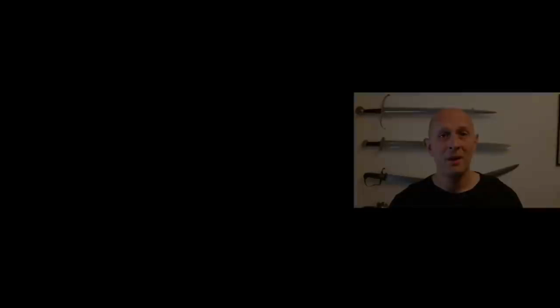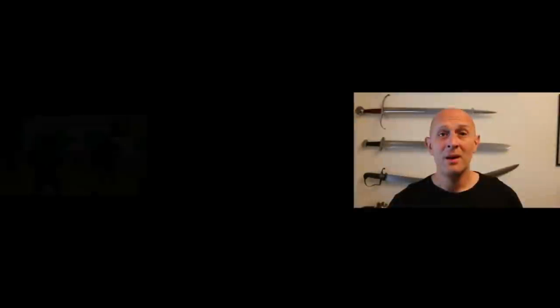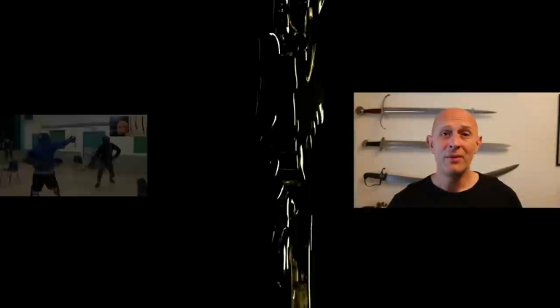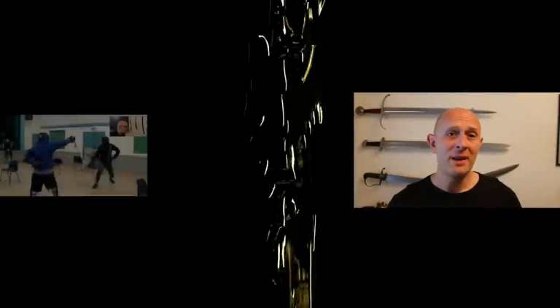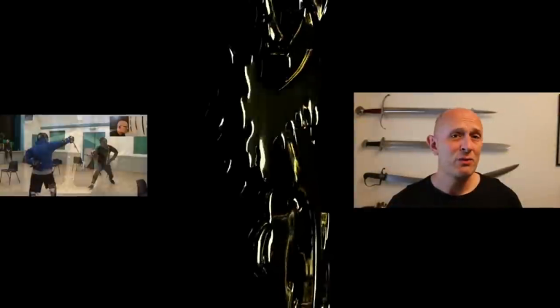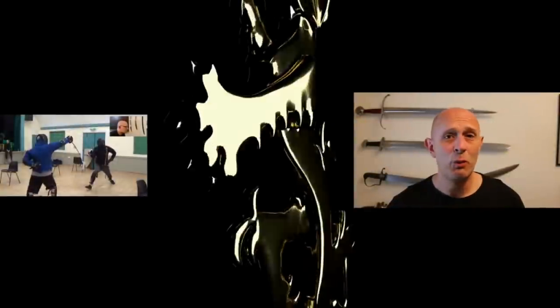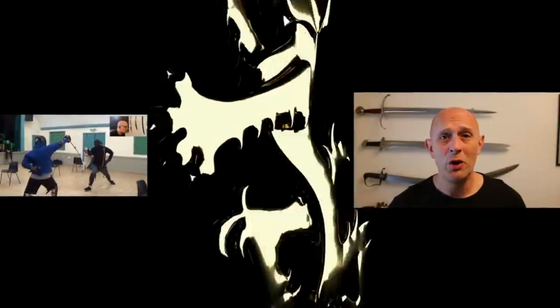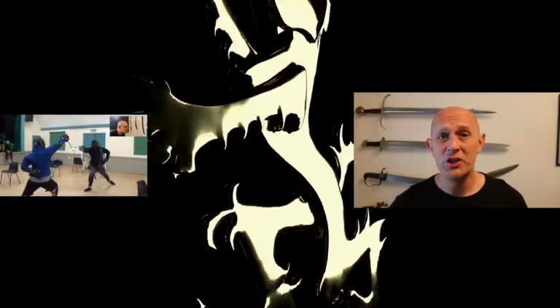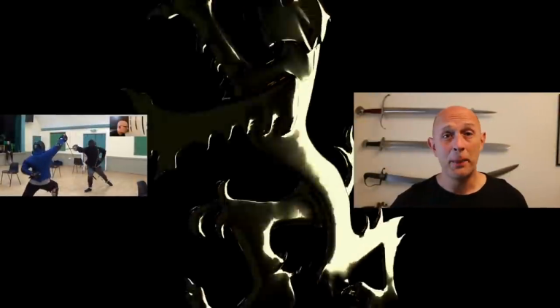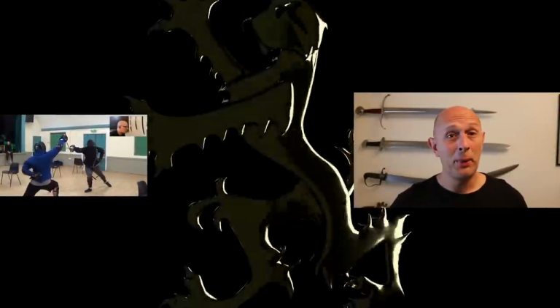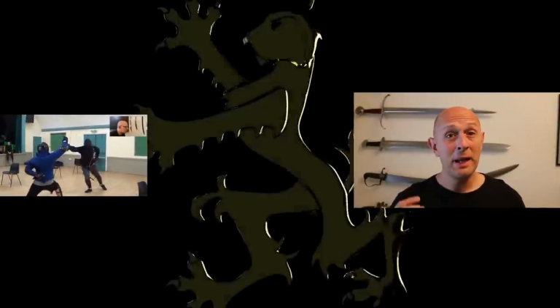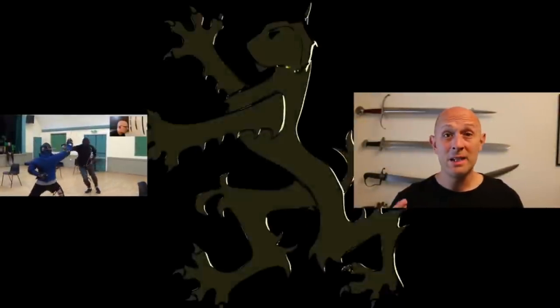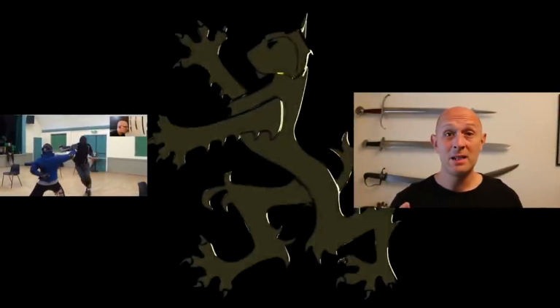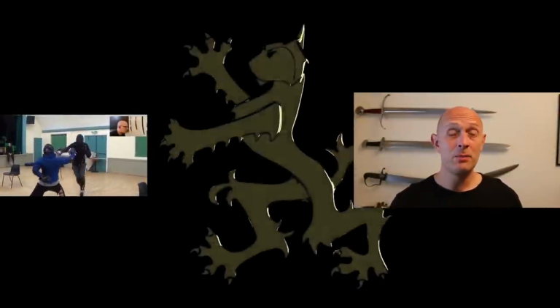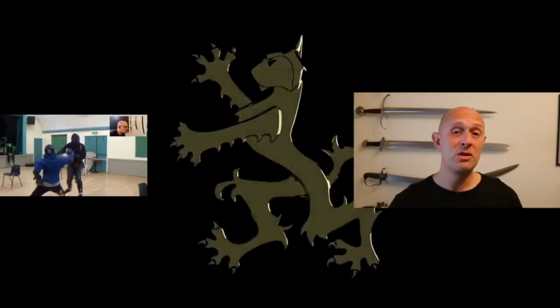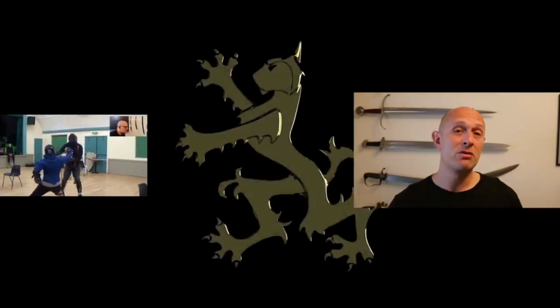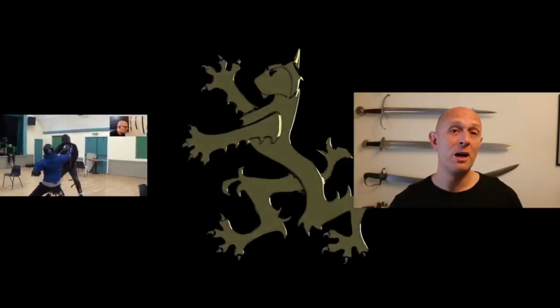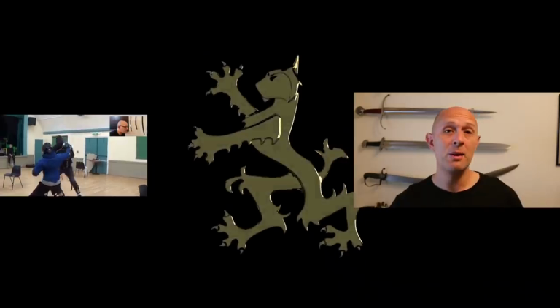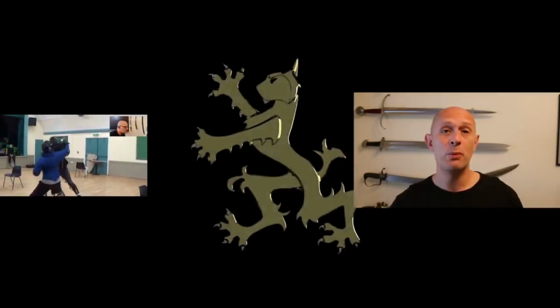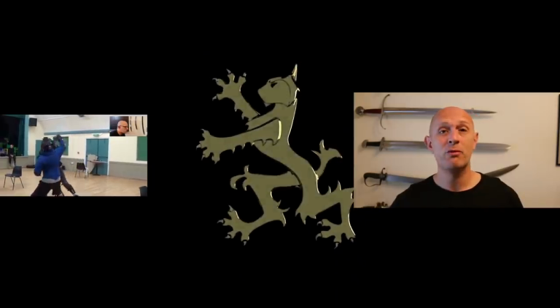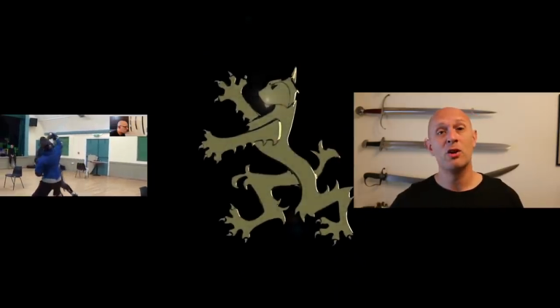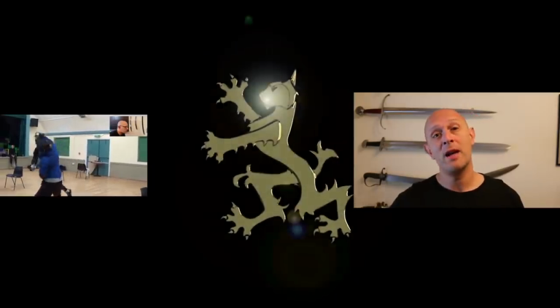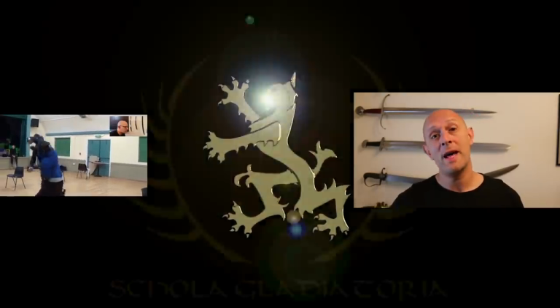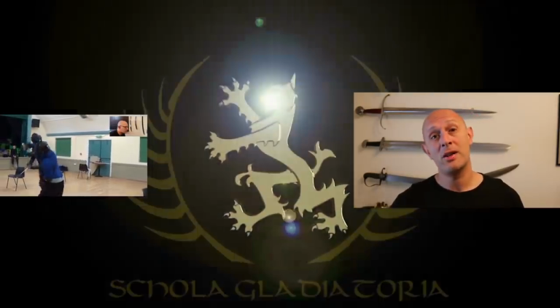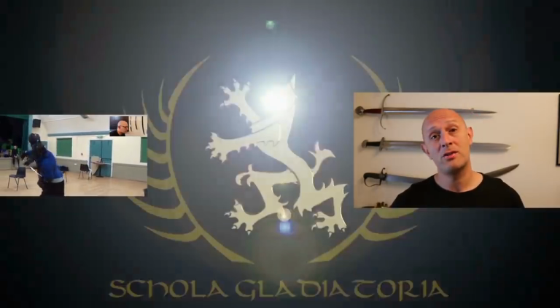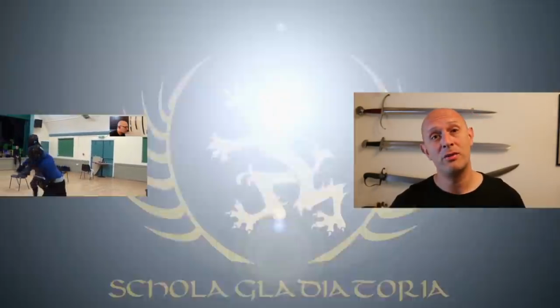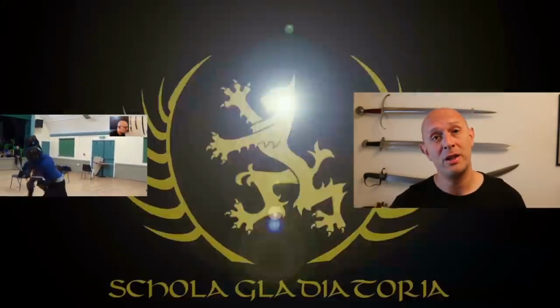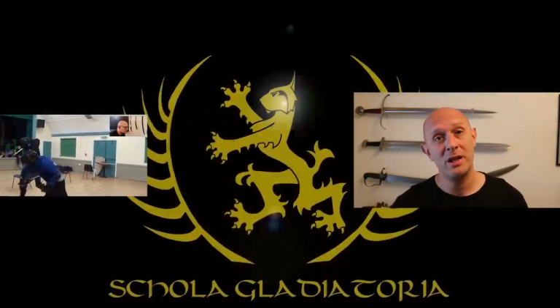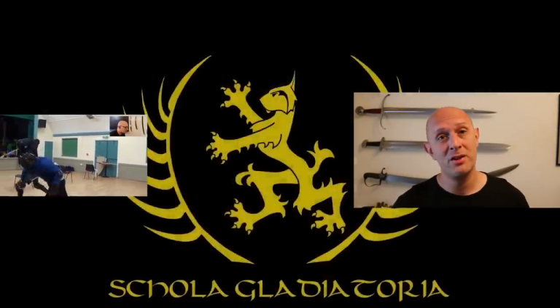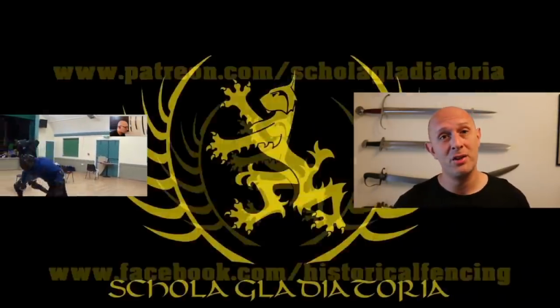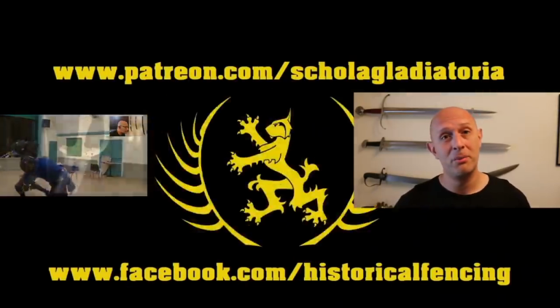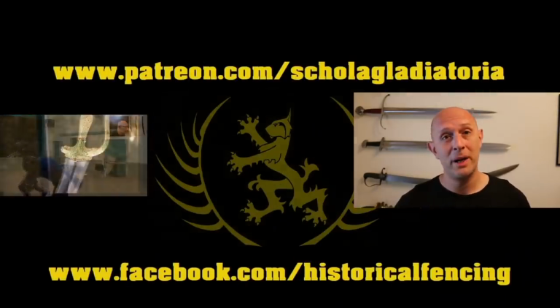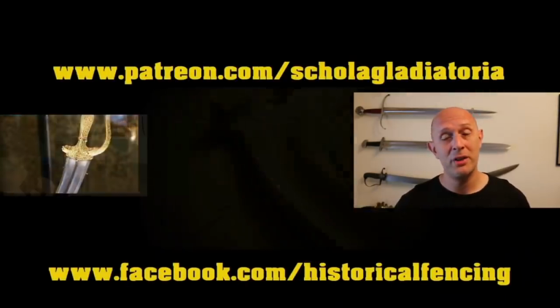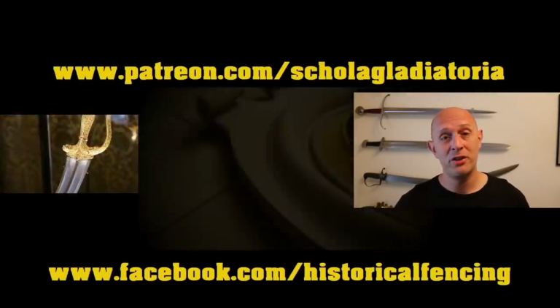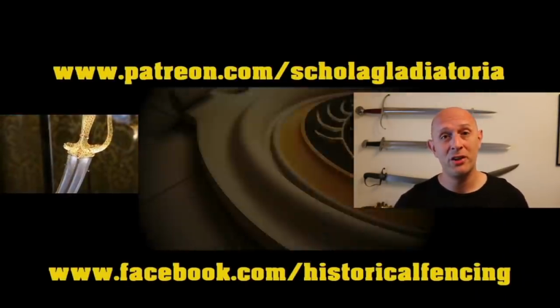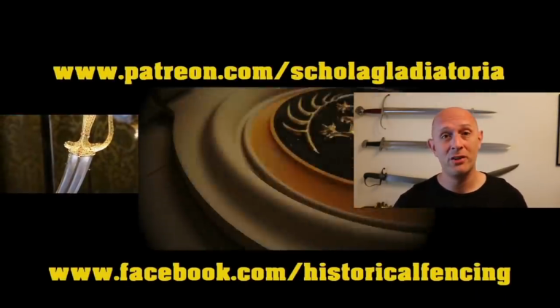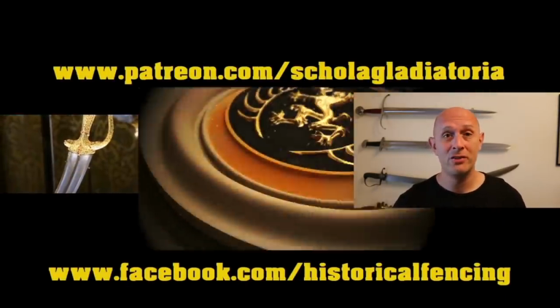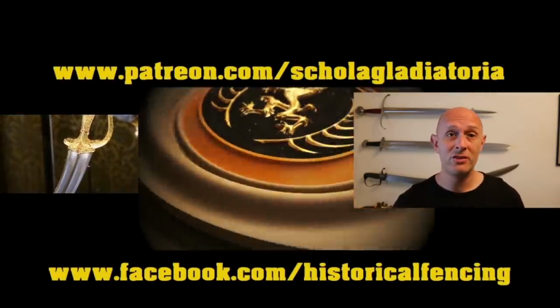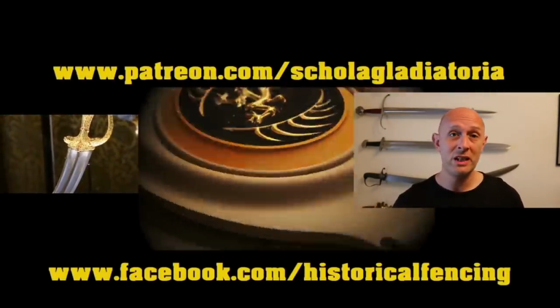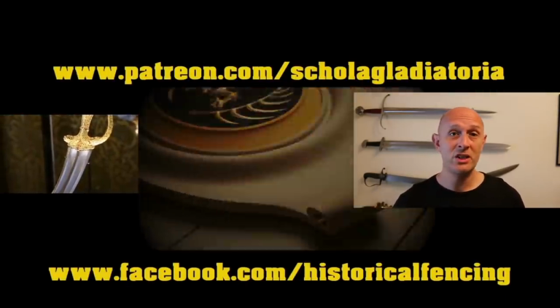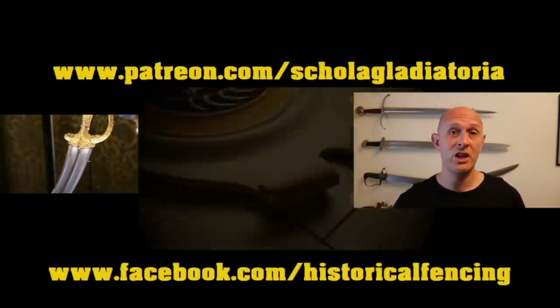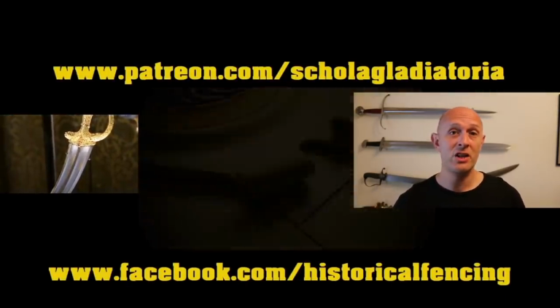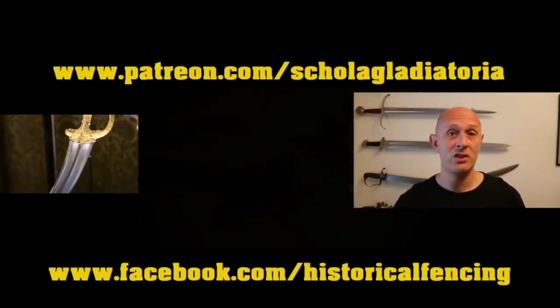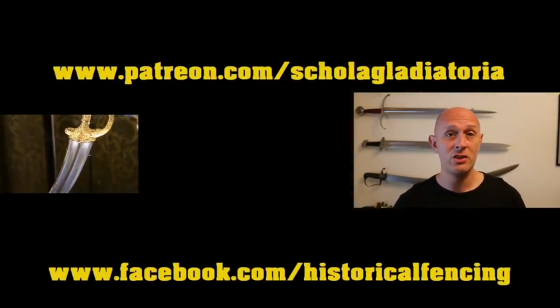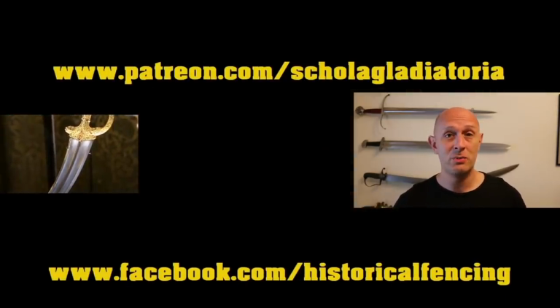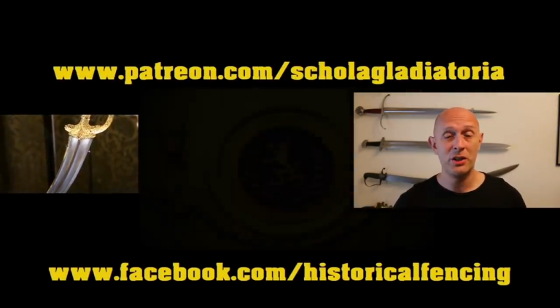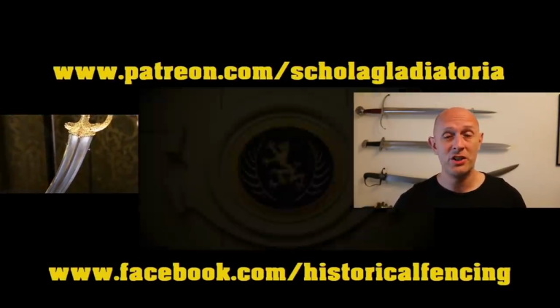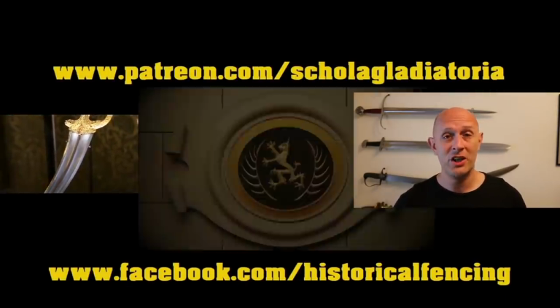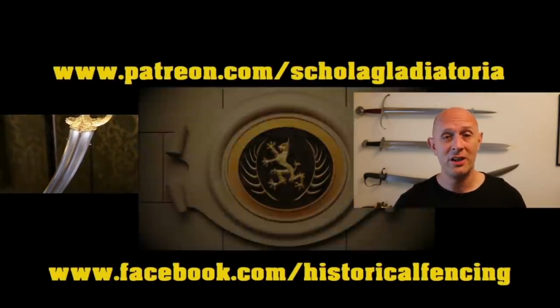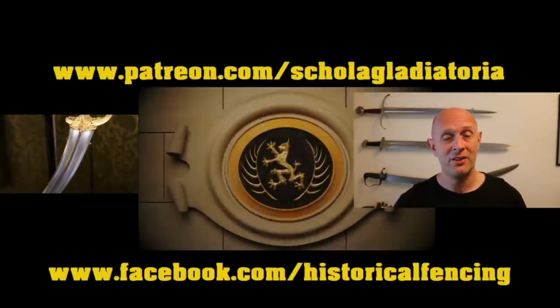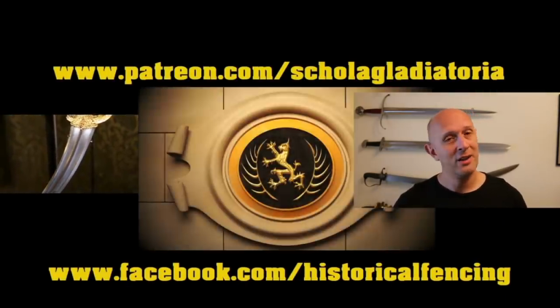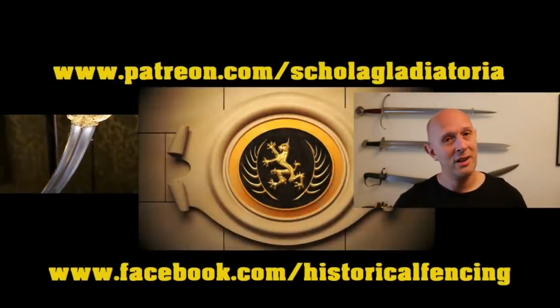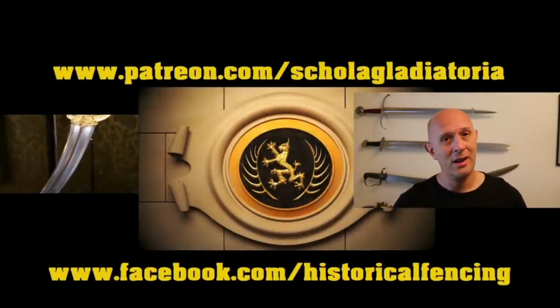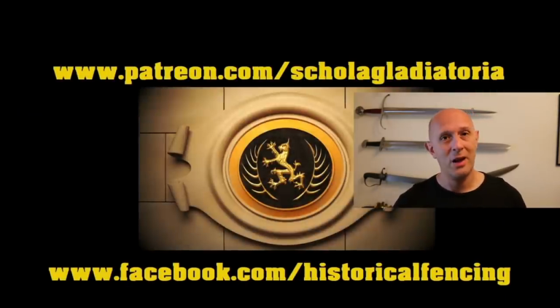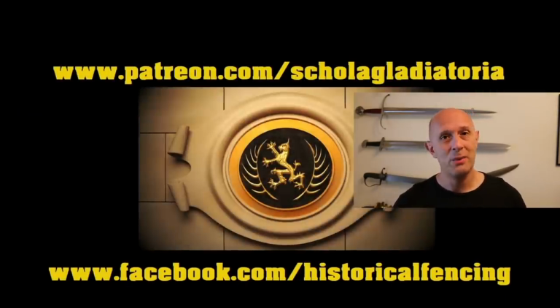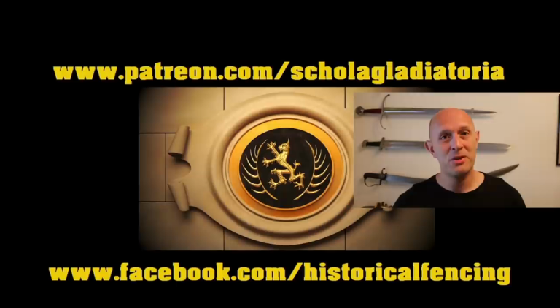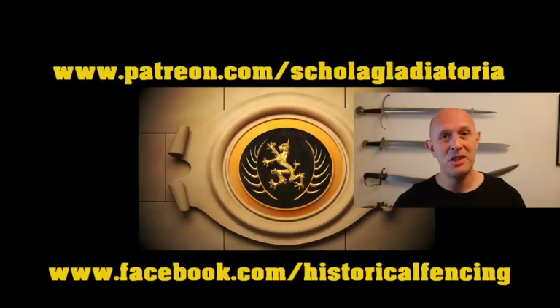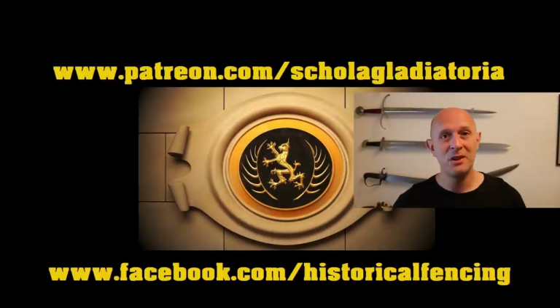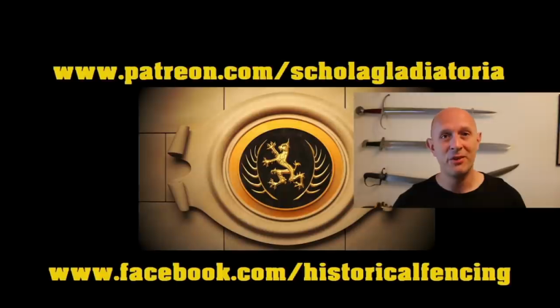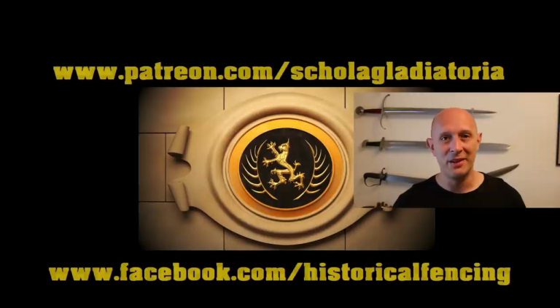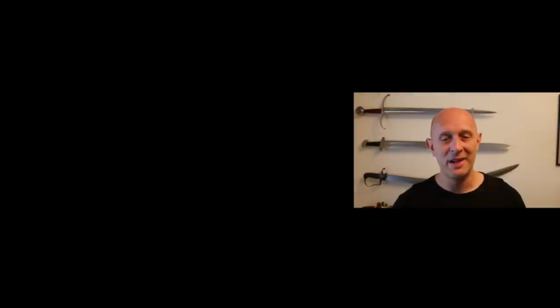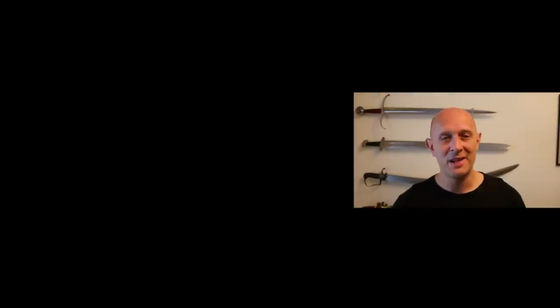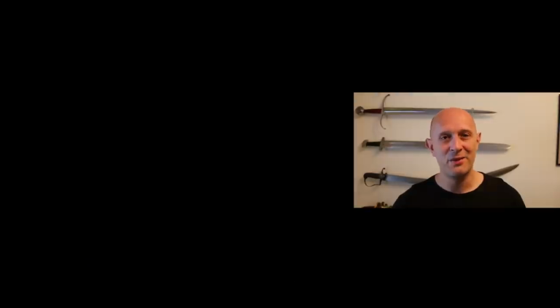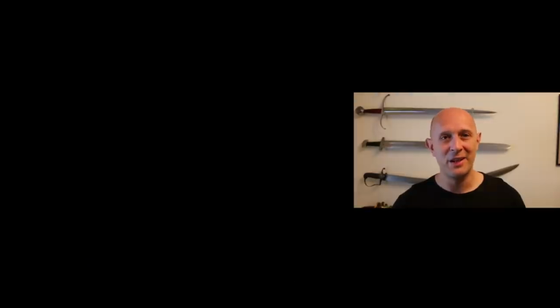Thanks for watching, please subscribe — we've got extra videos on Patreon, t-shirts on Spreadshirt, and I hope to see you for the next video.